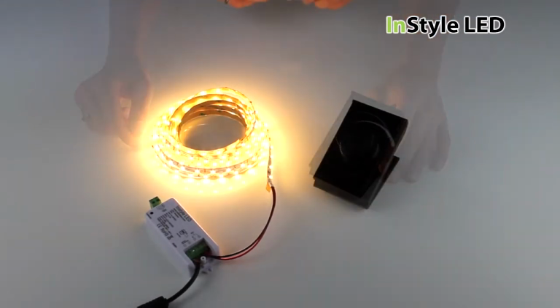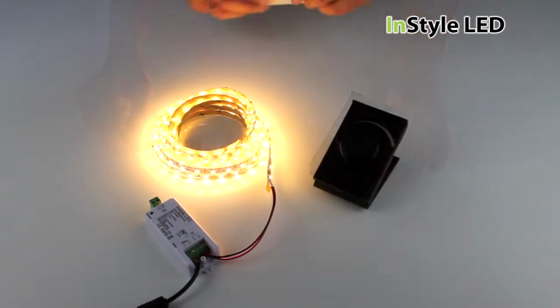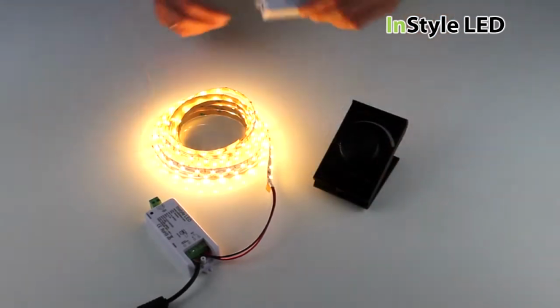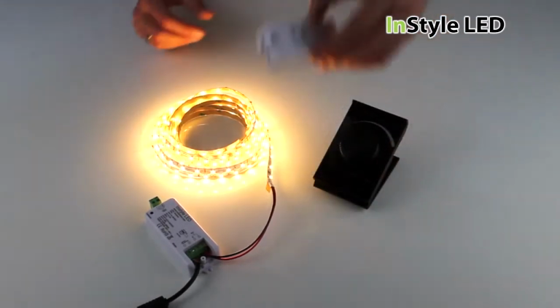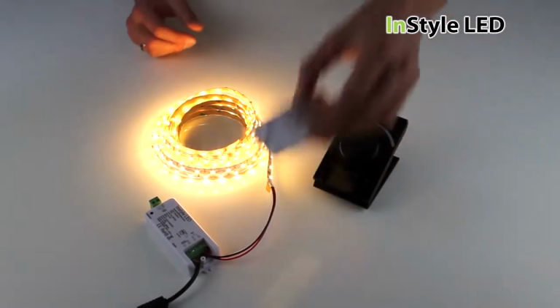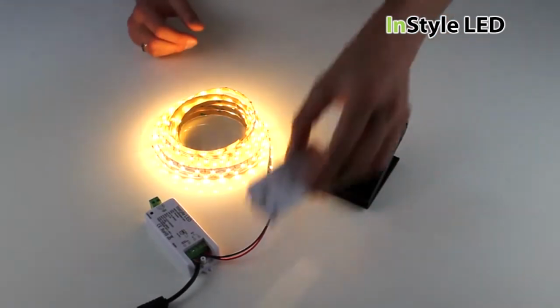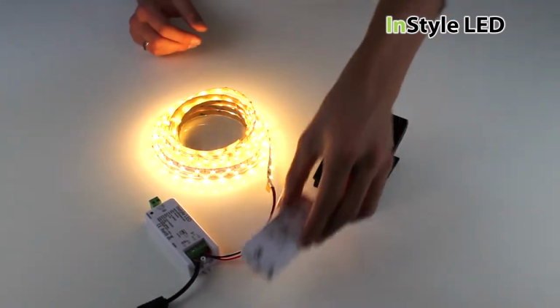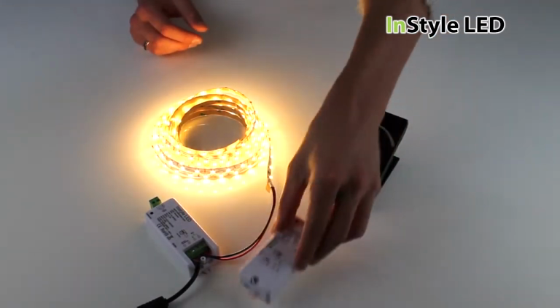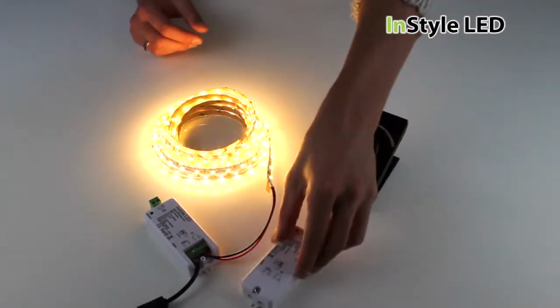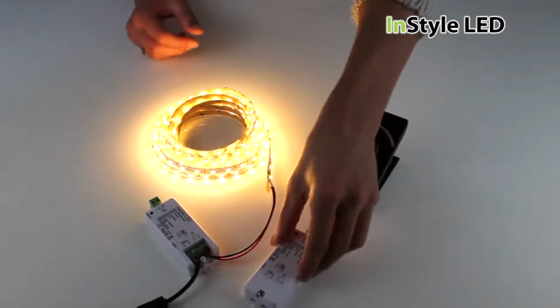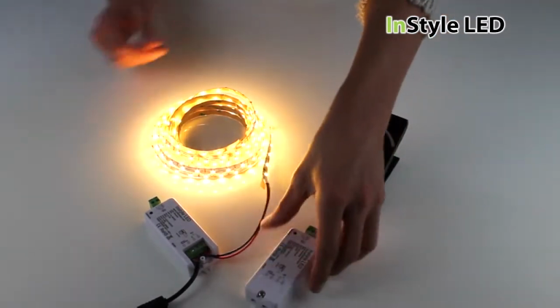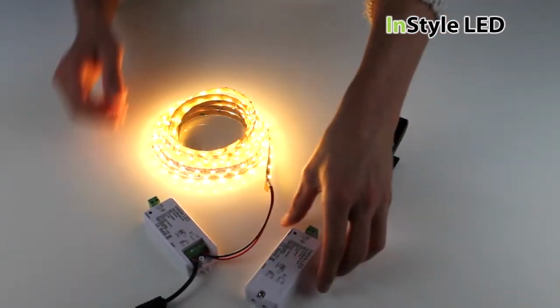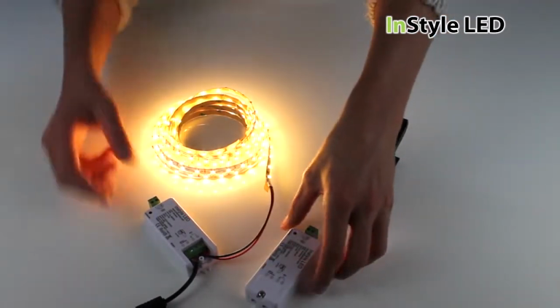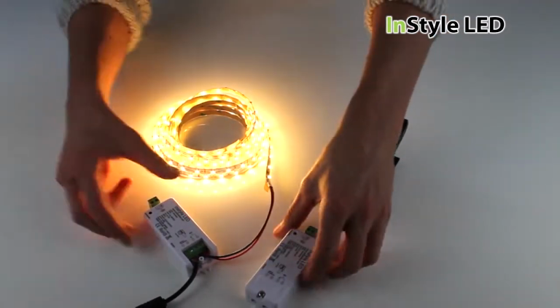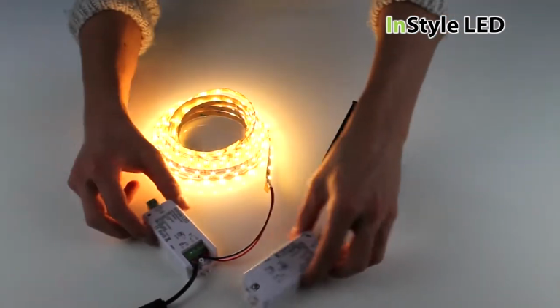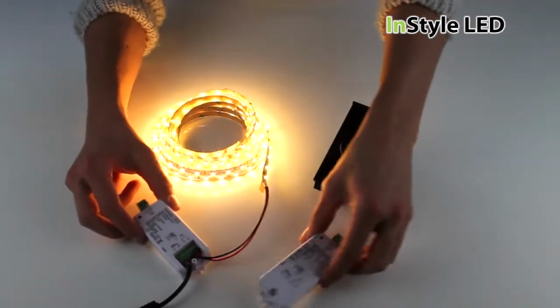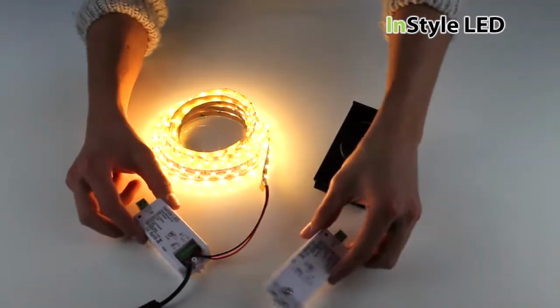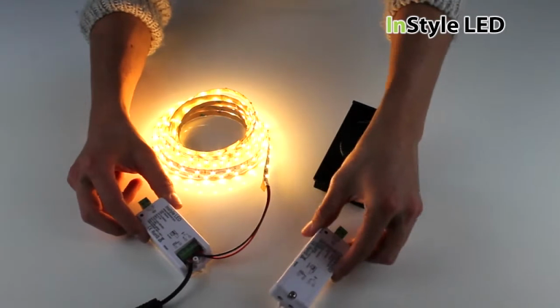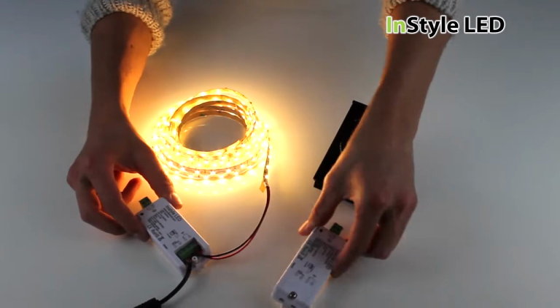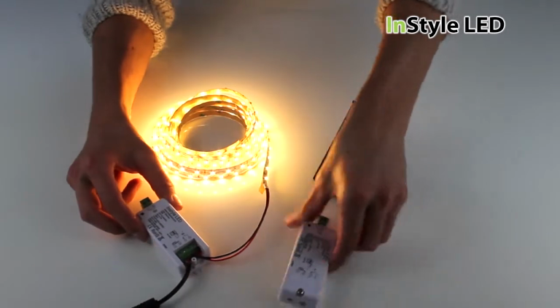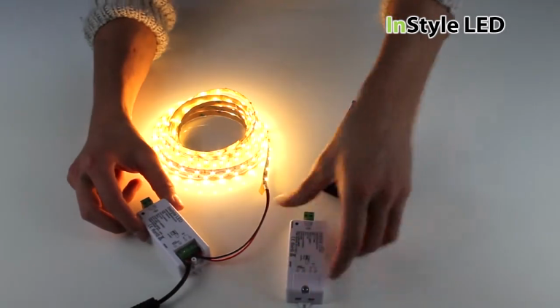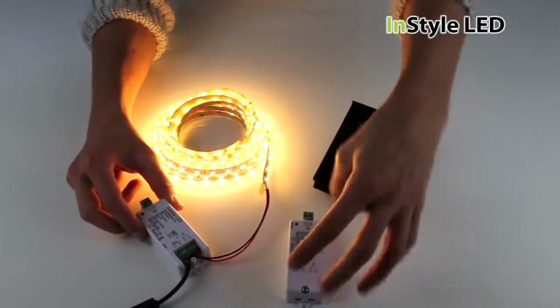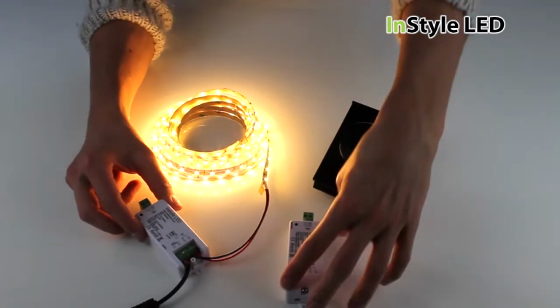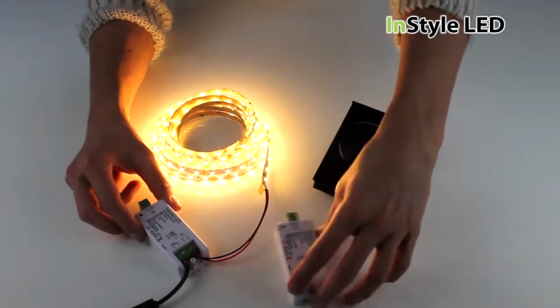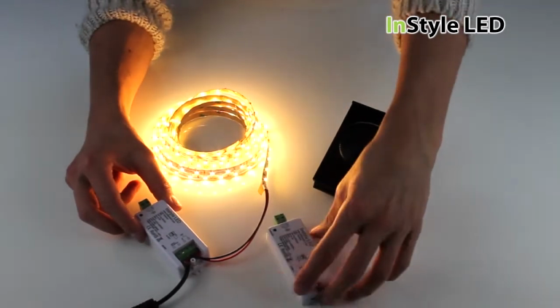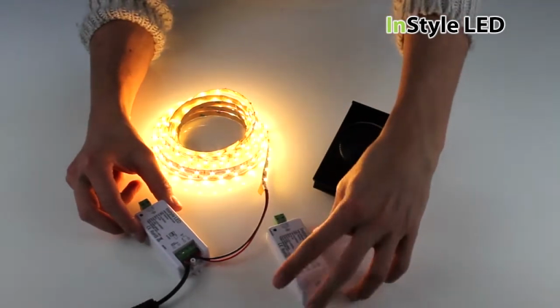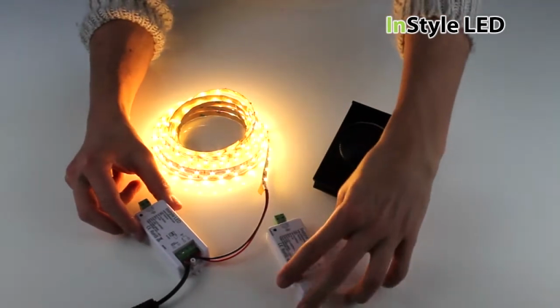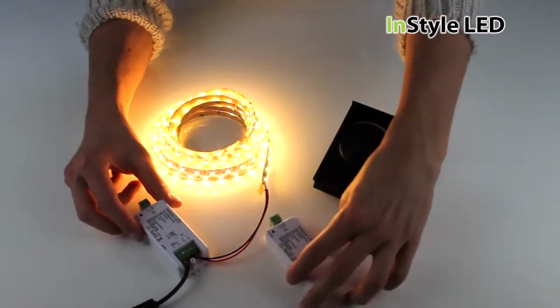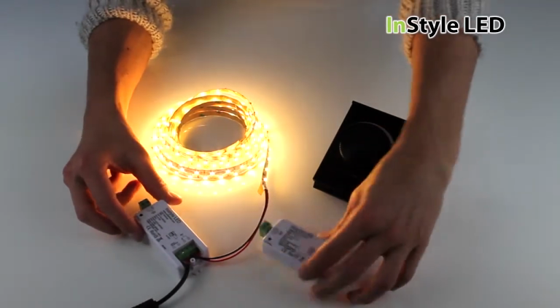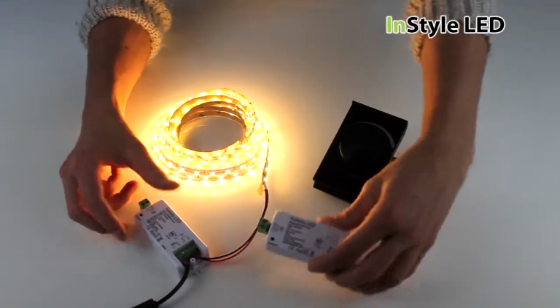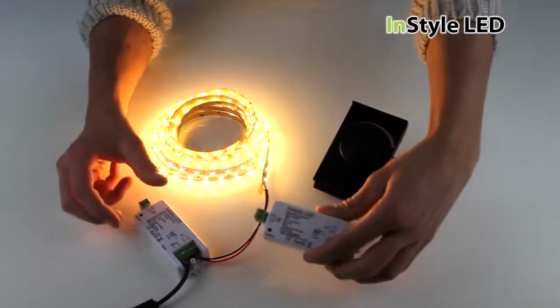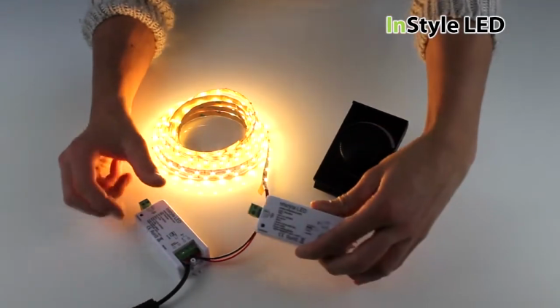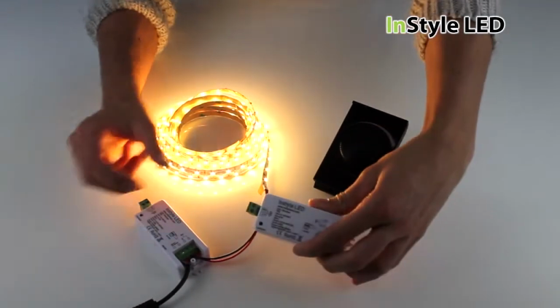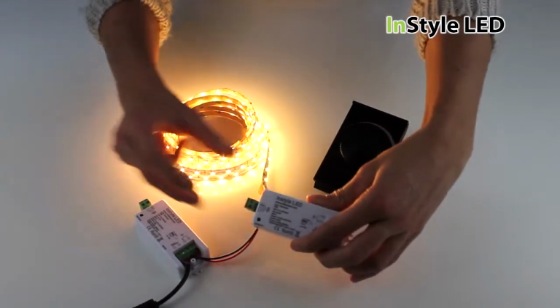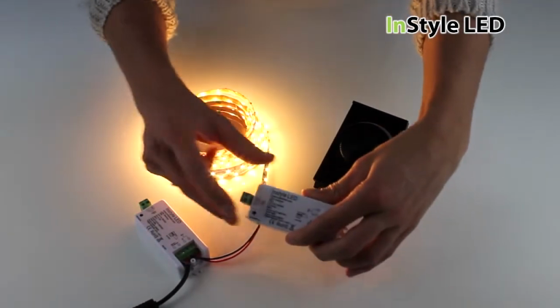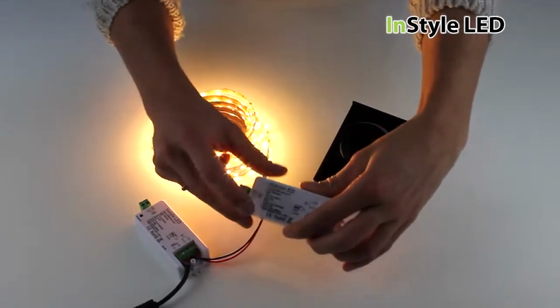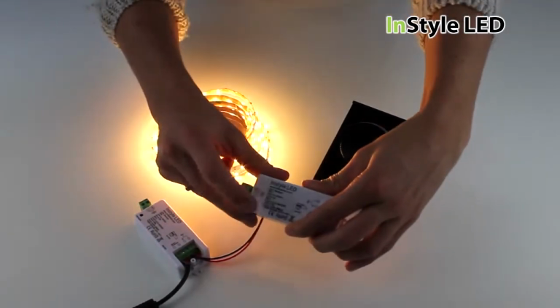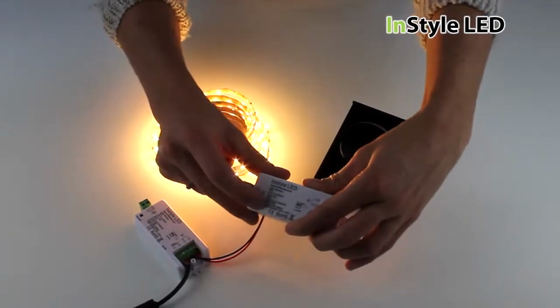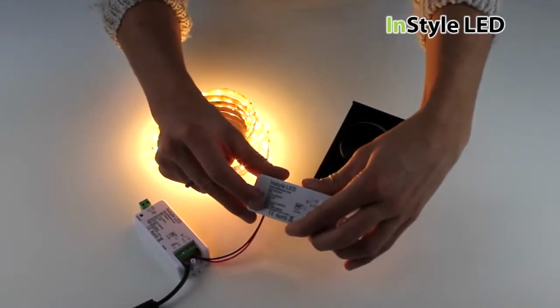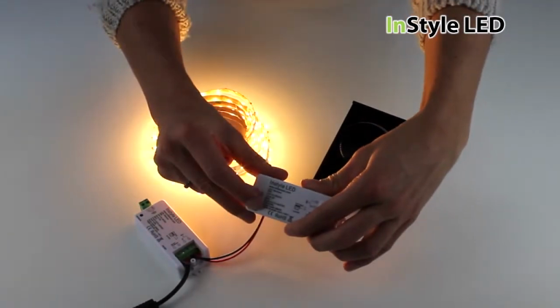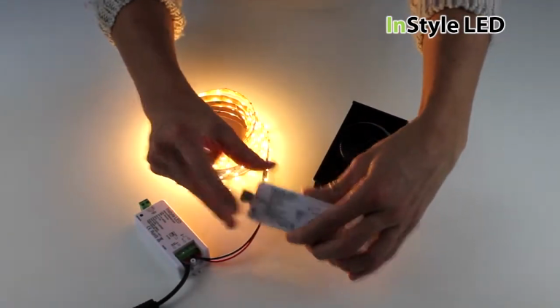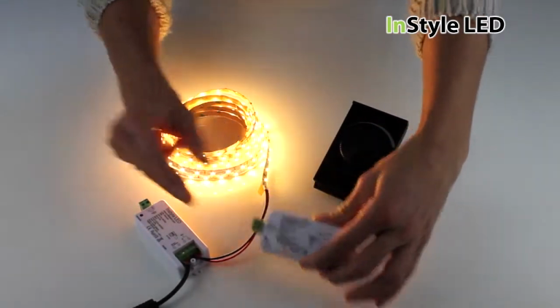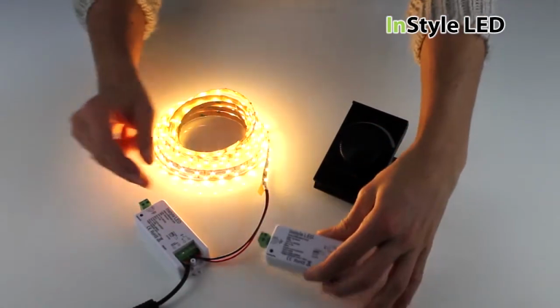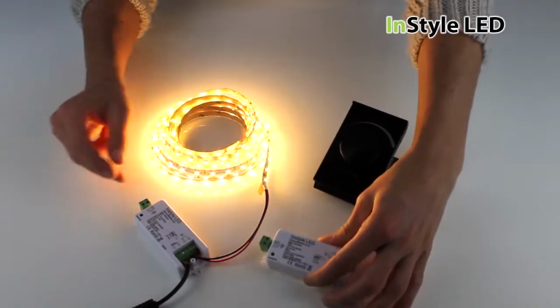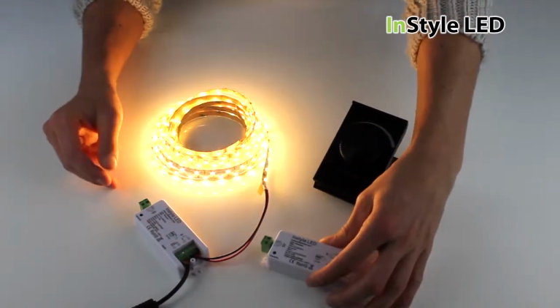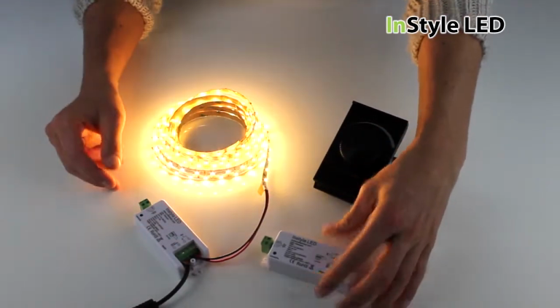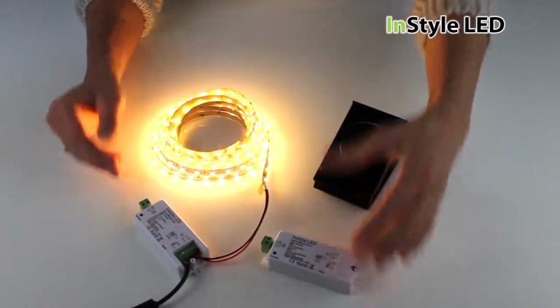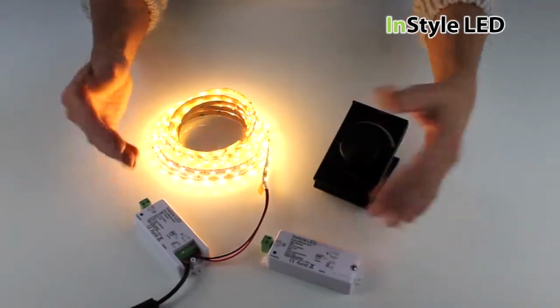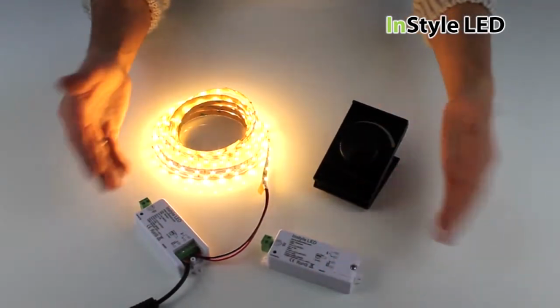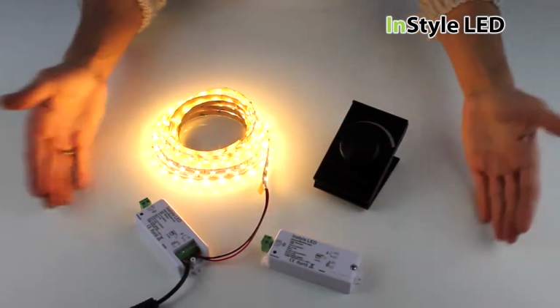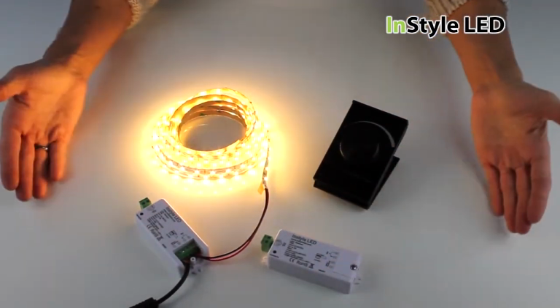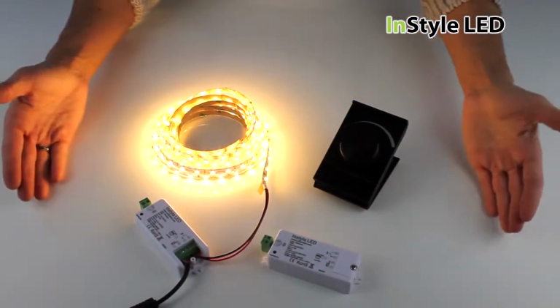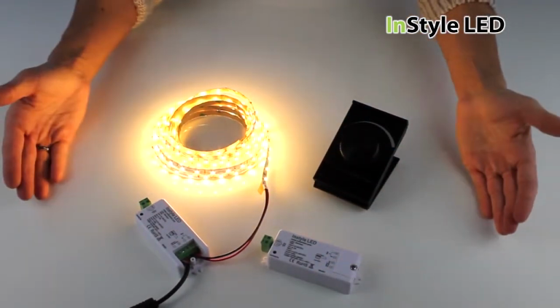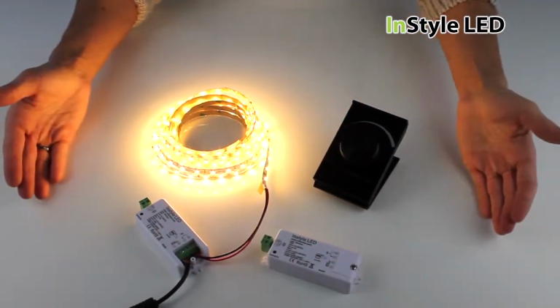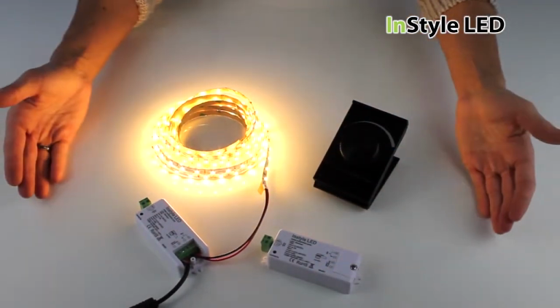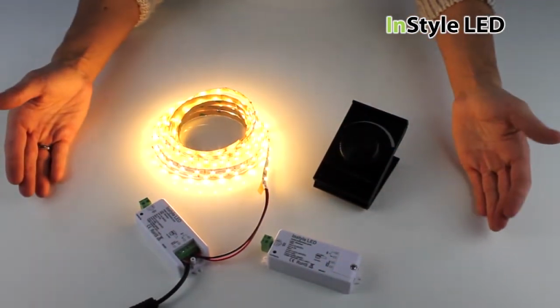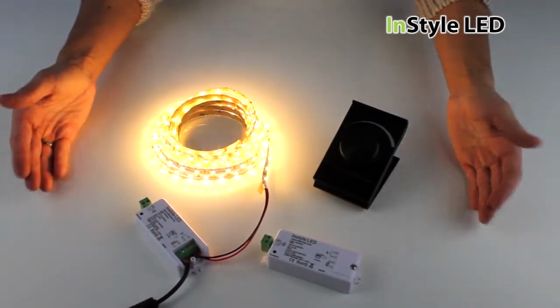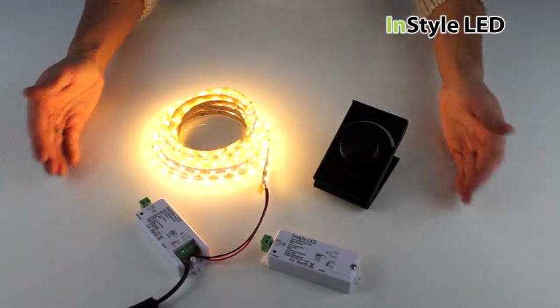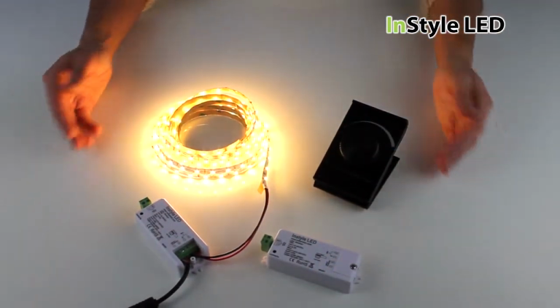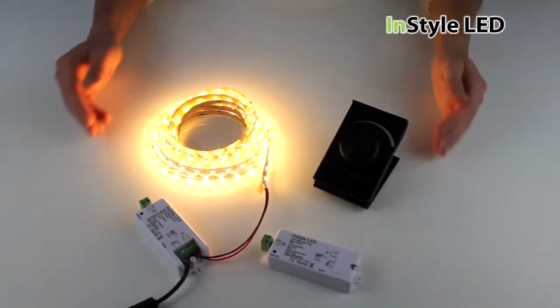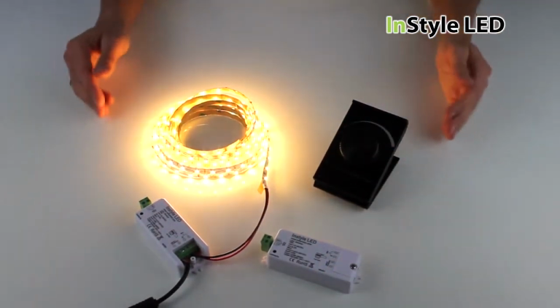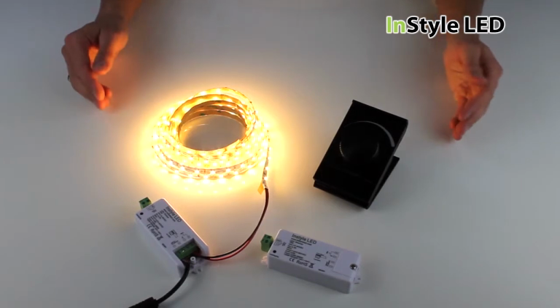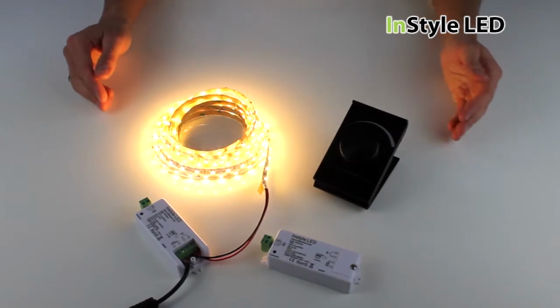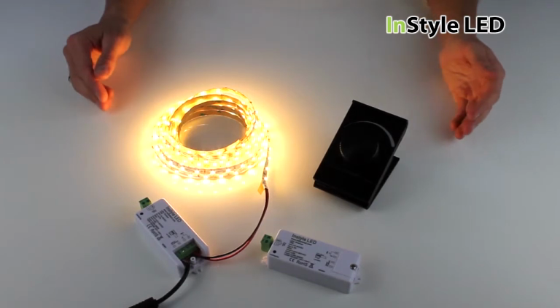You can even add as many dimming receivers as you require, all paired to the one controller. You simply follow the same pairing setup.